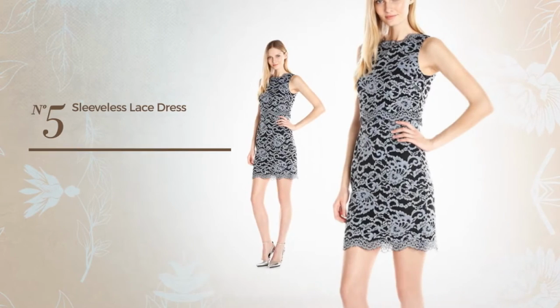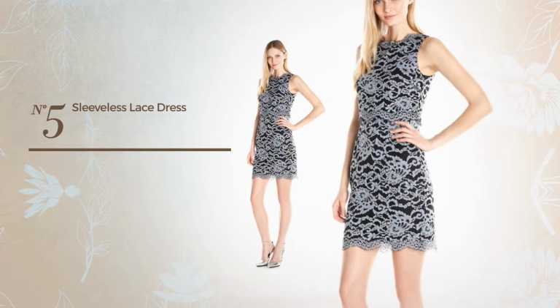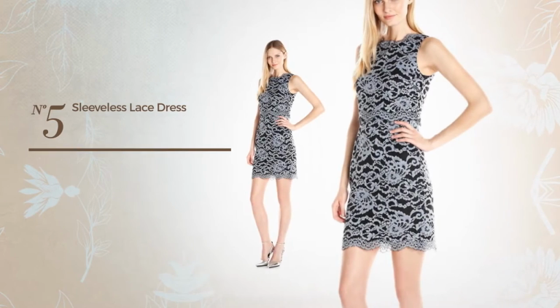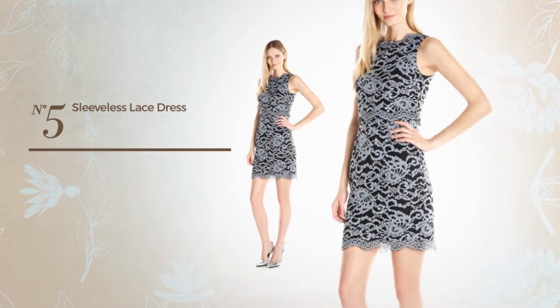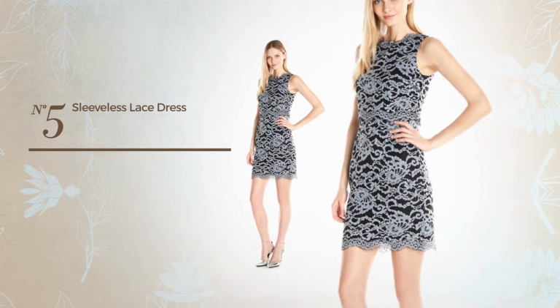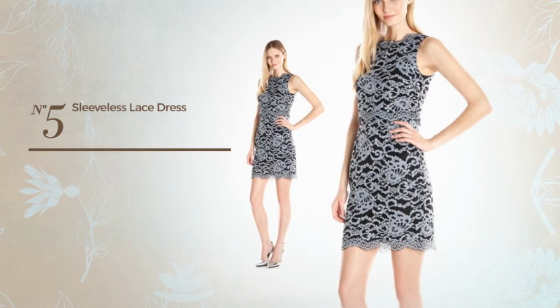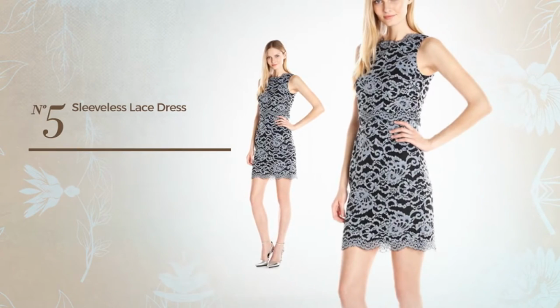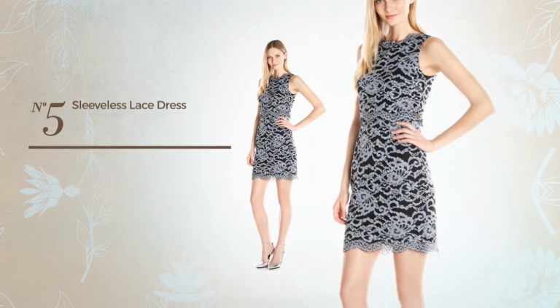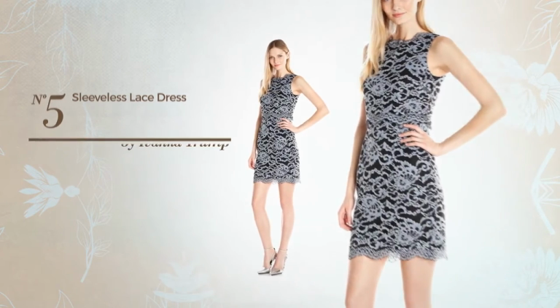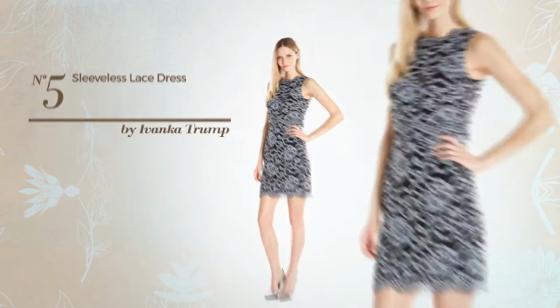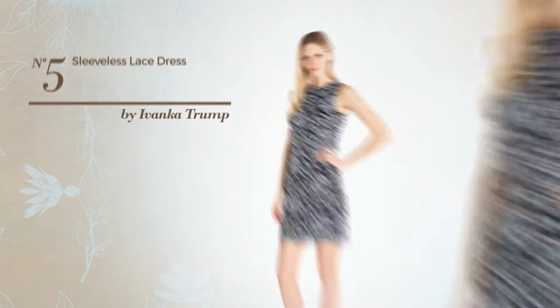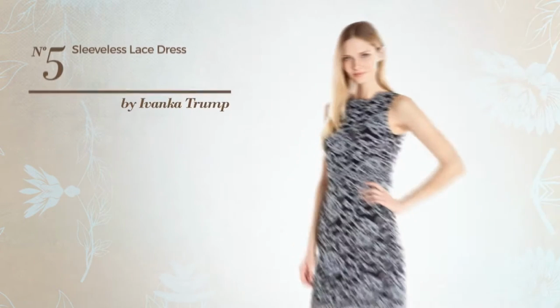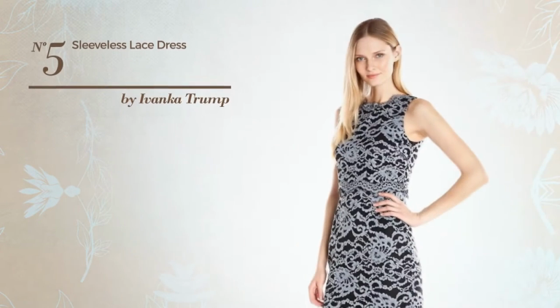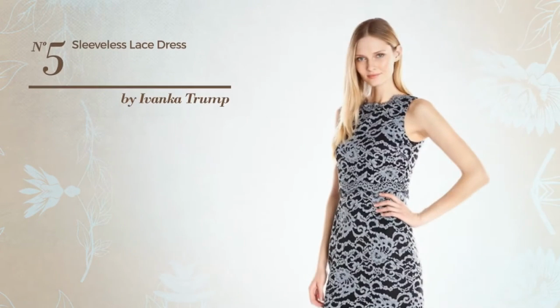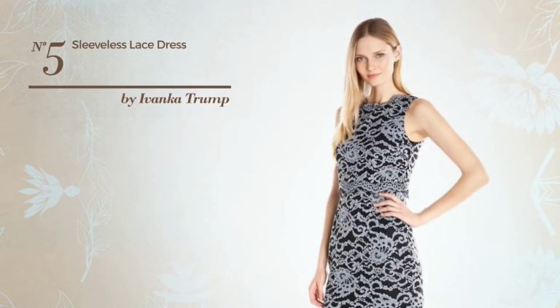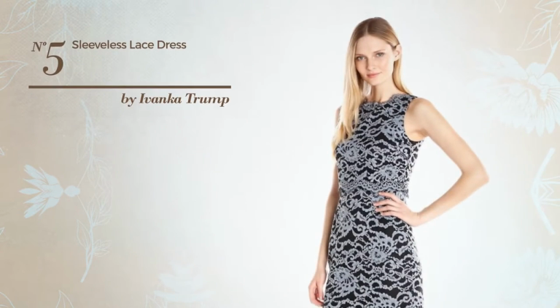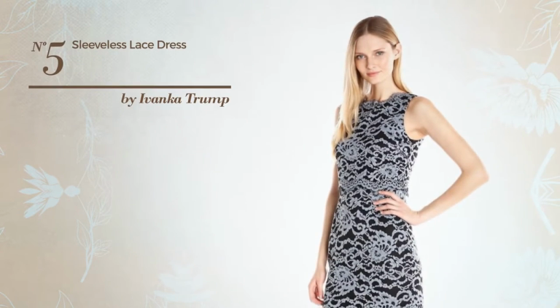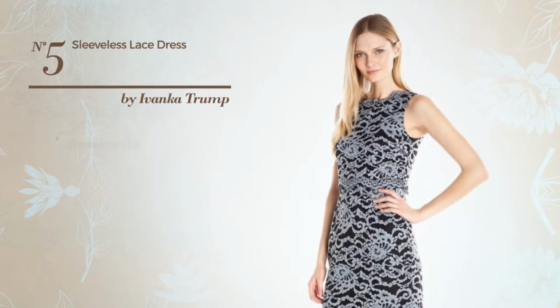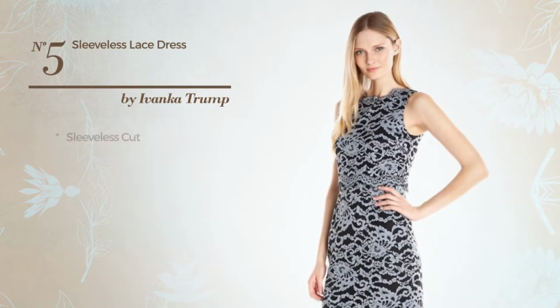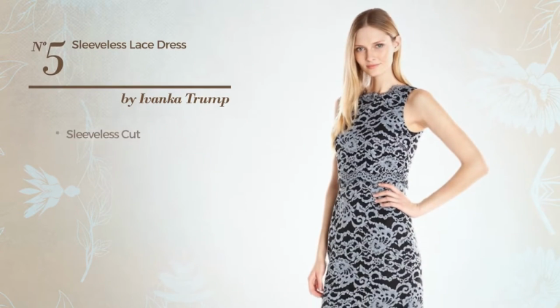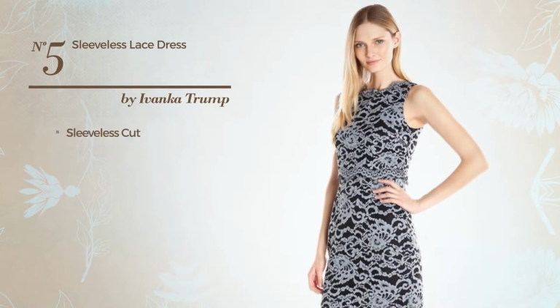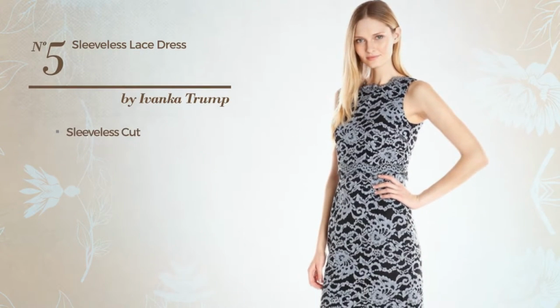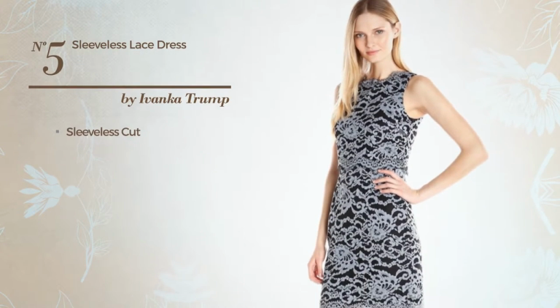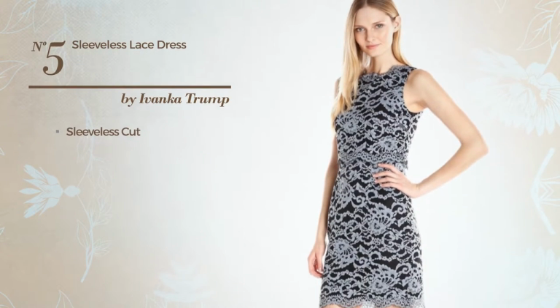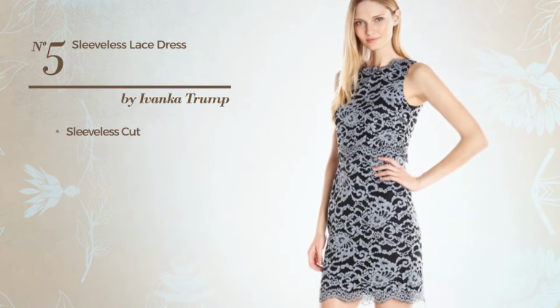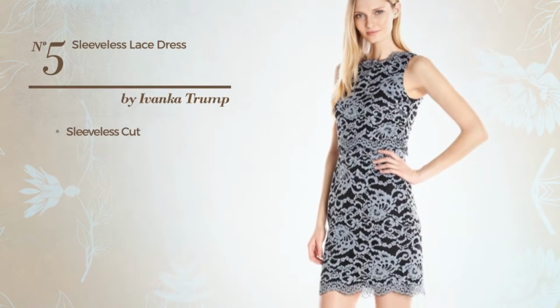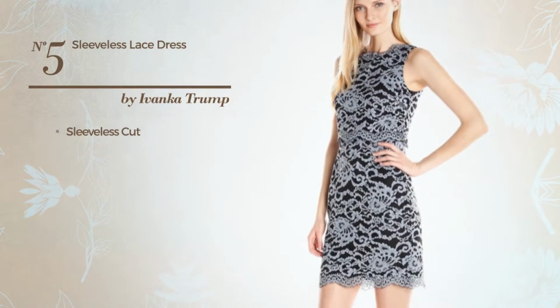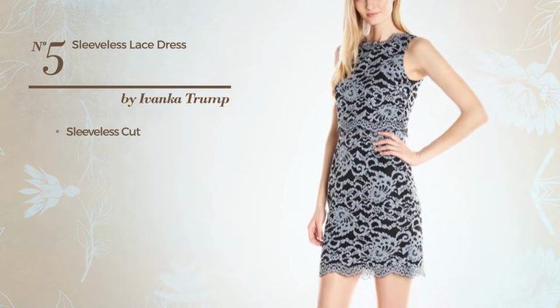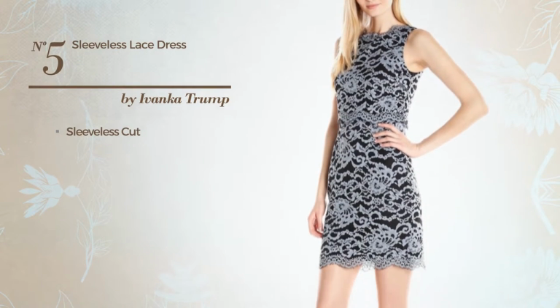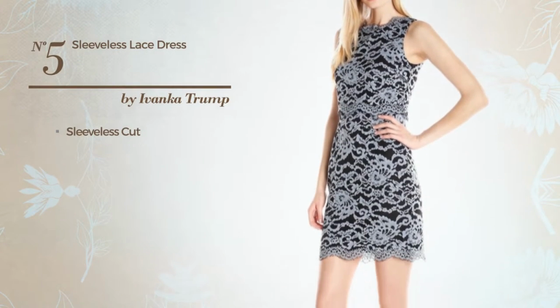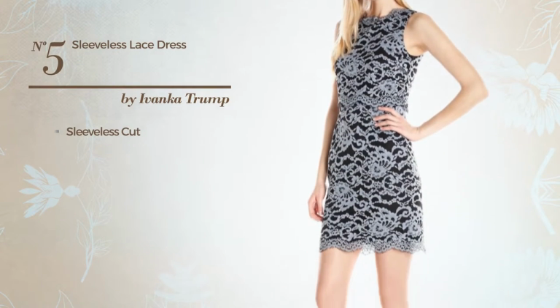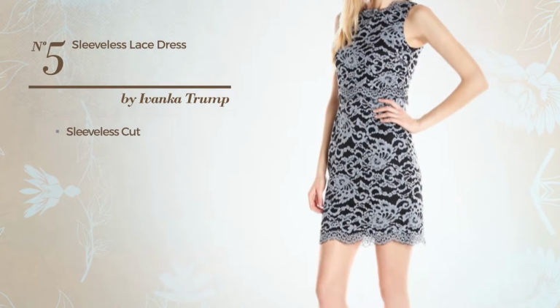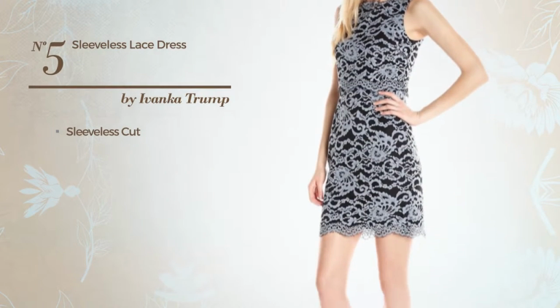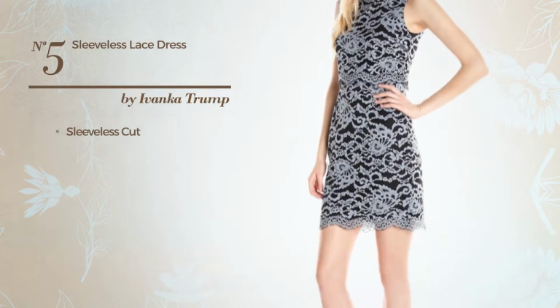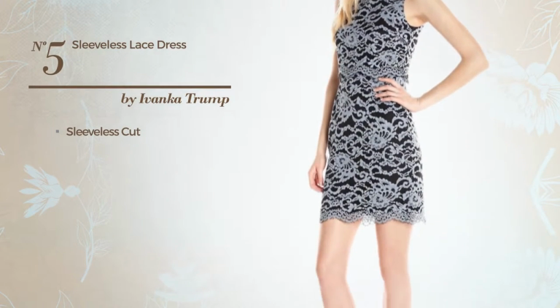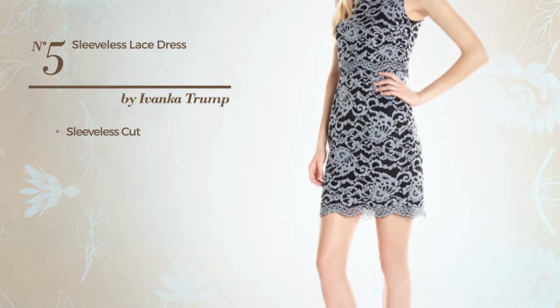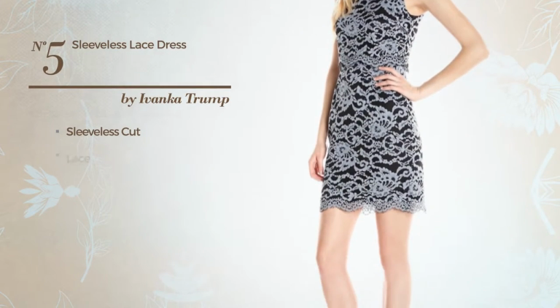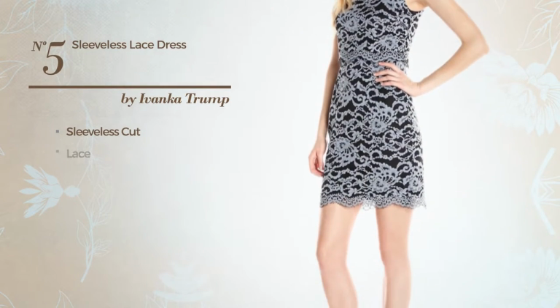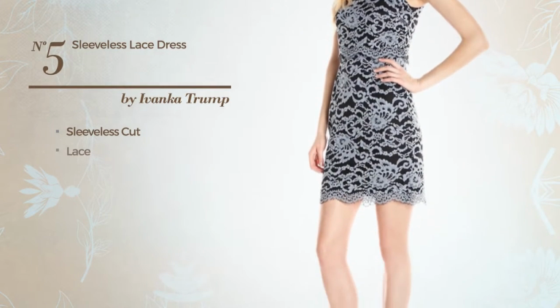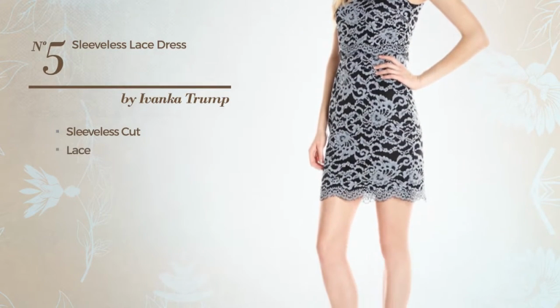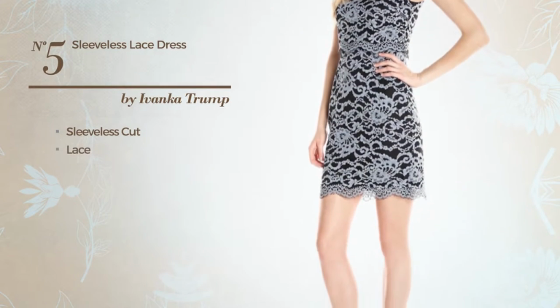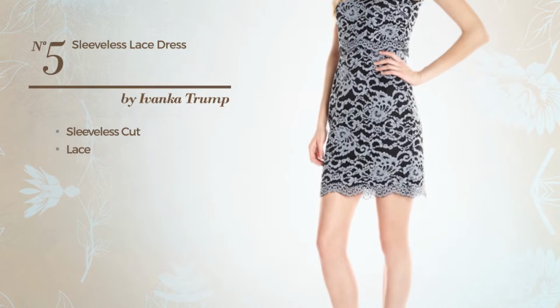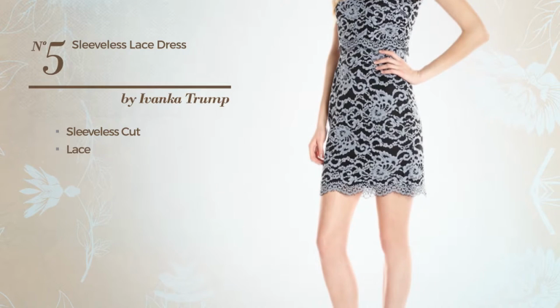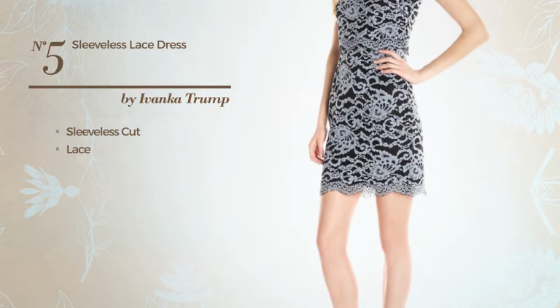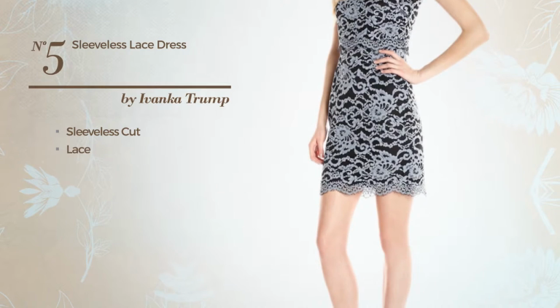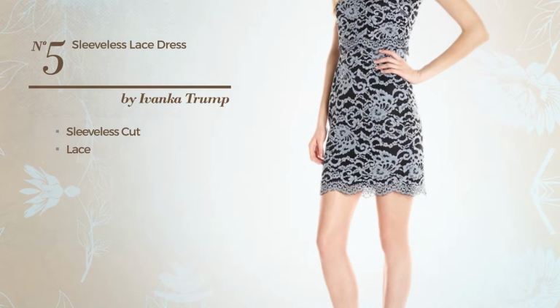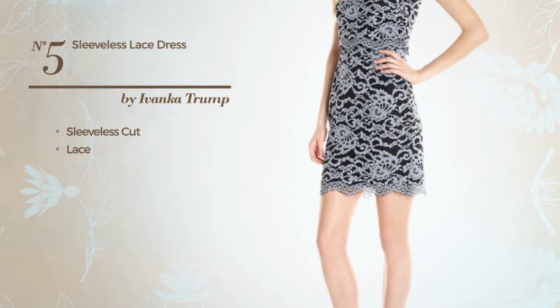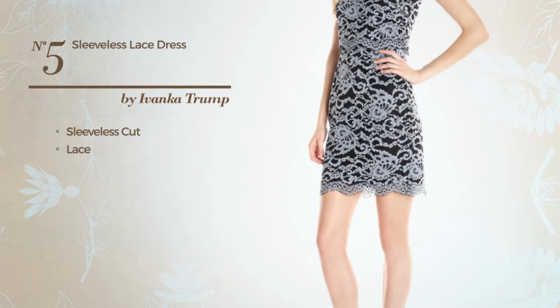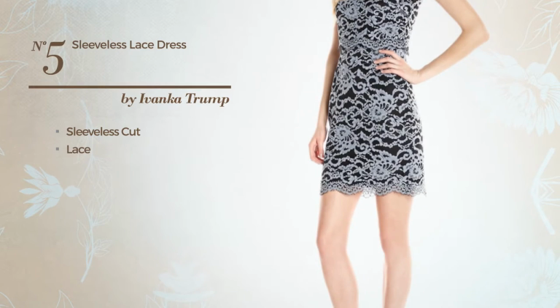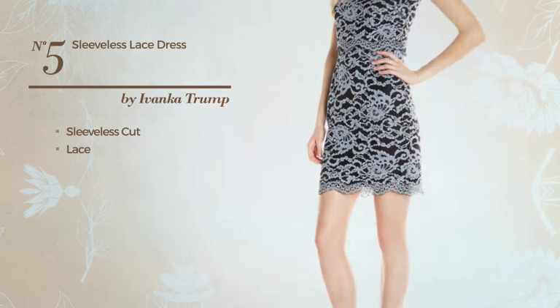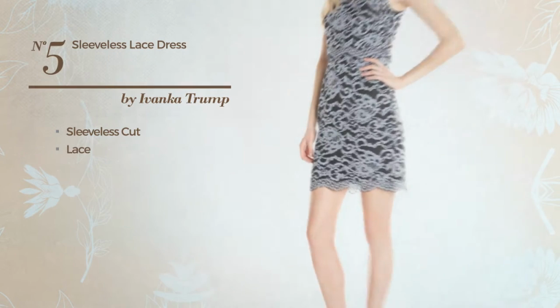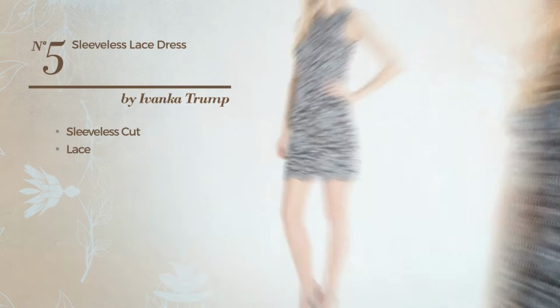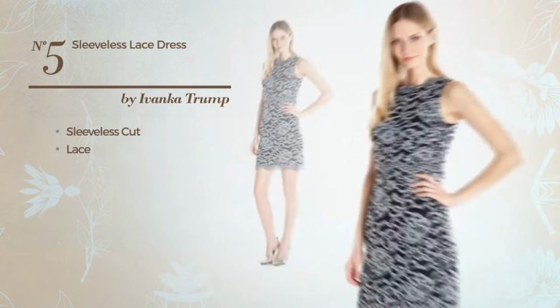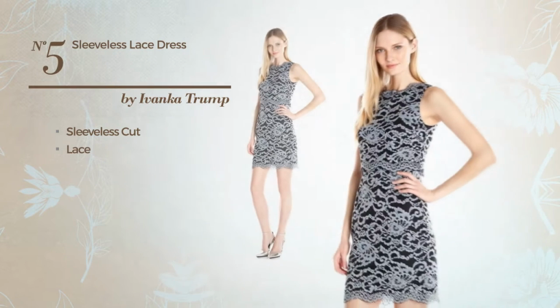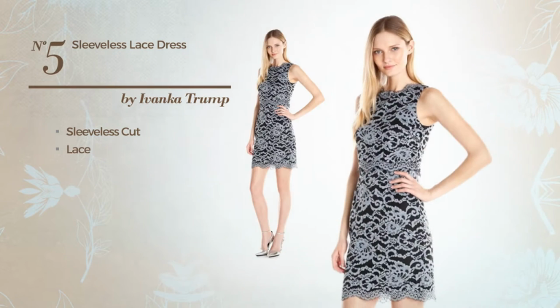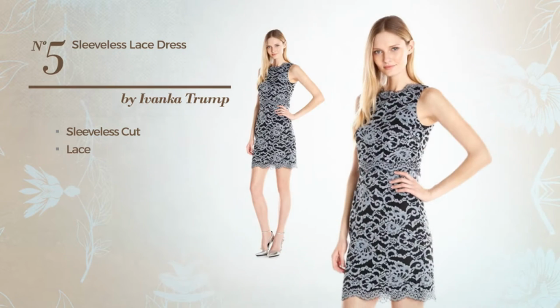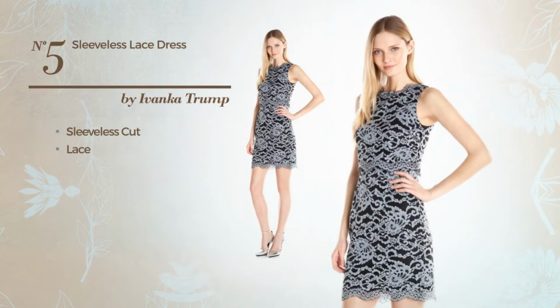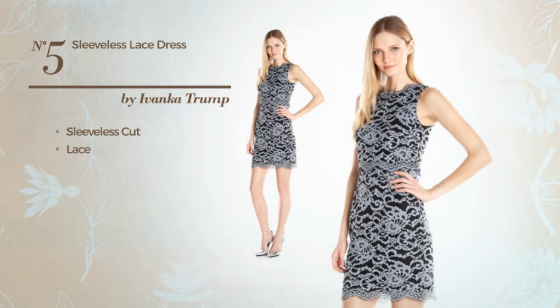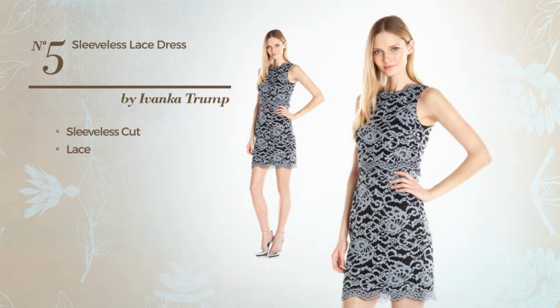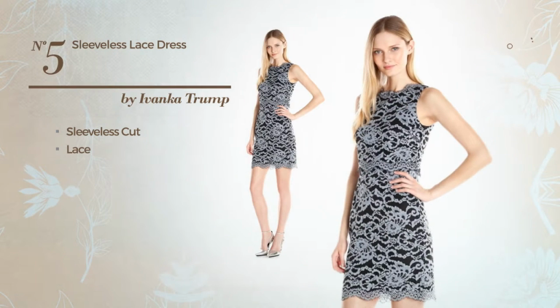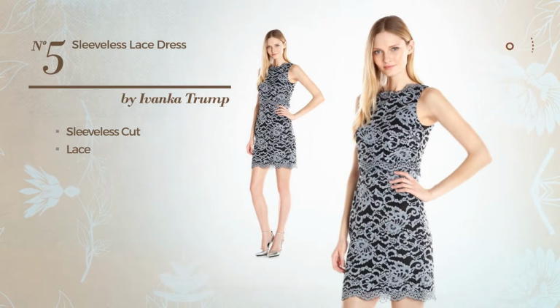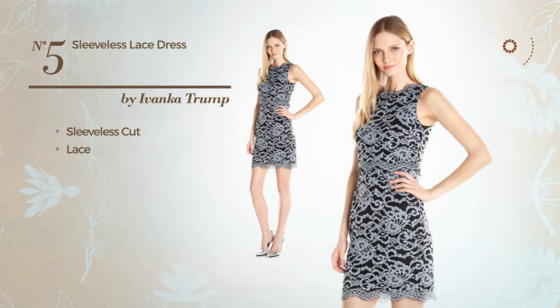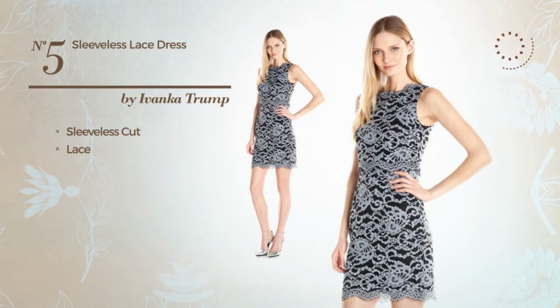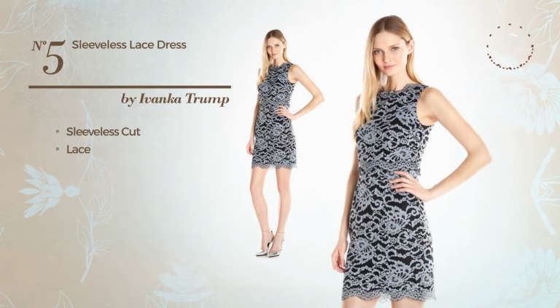Number 5: Featuring Sleeveless Cut, and completed with lace. Available merely in this multi-colored version.